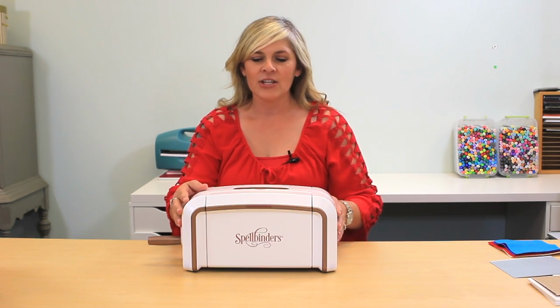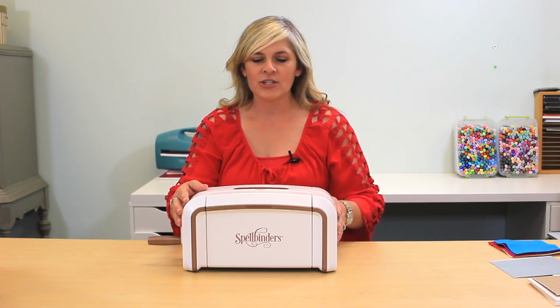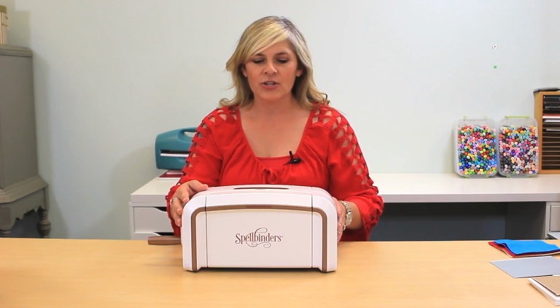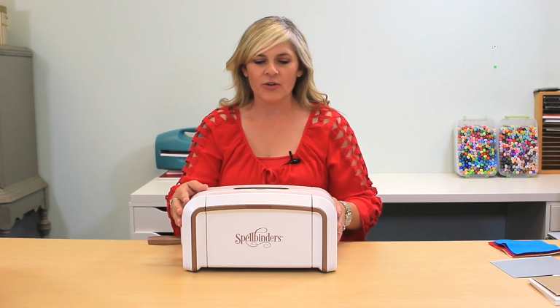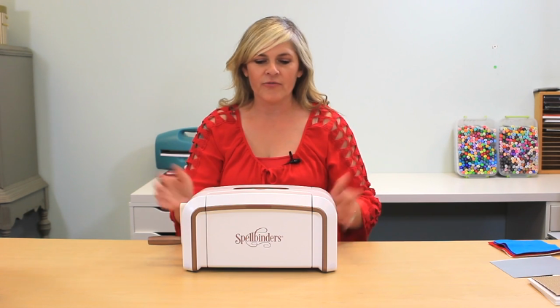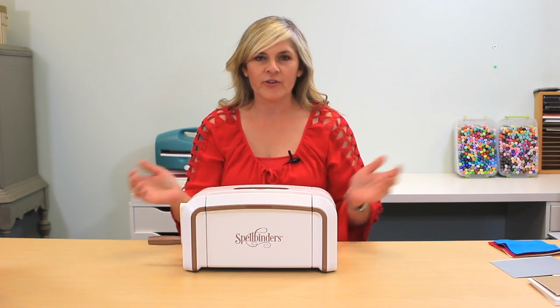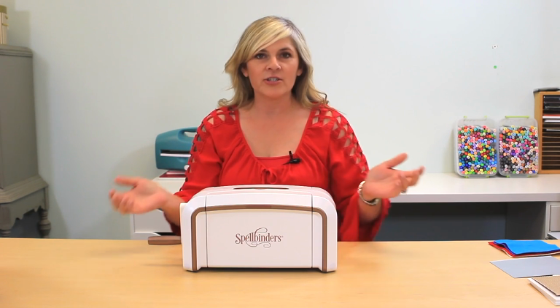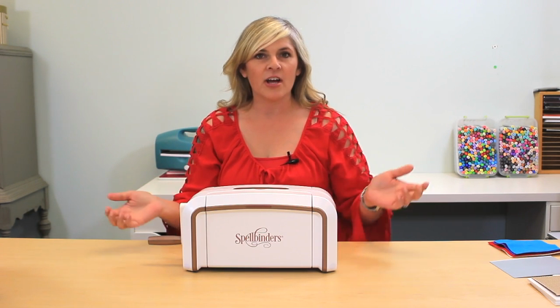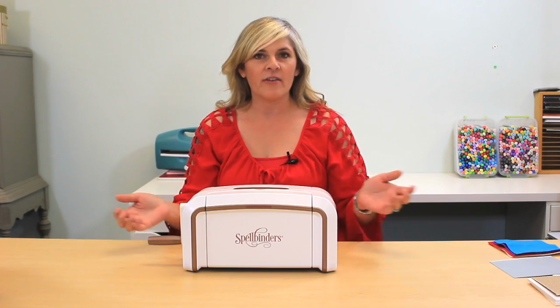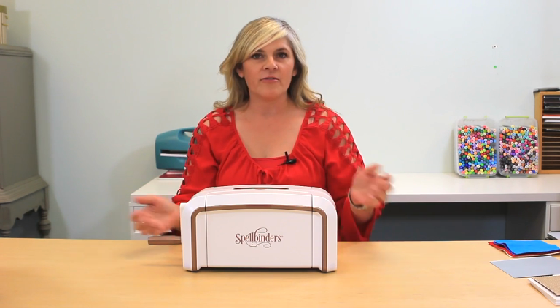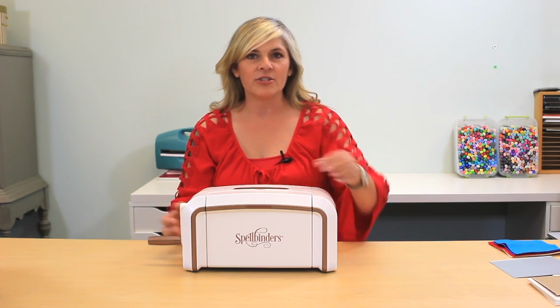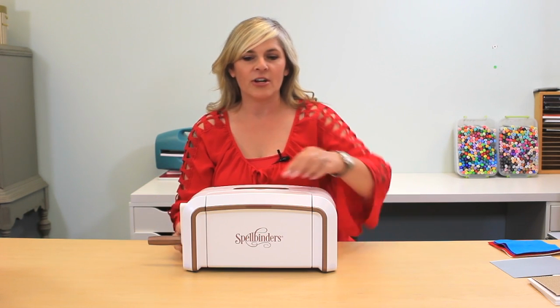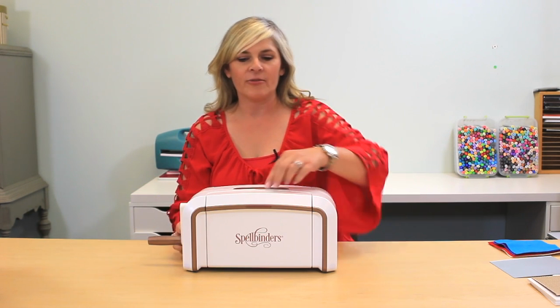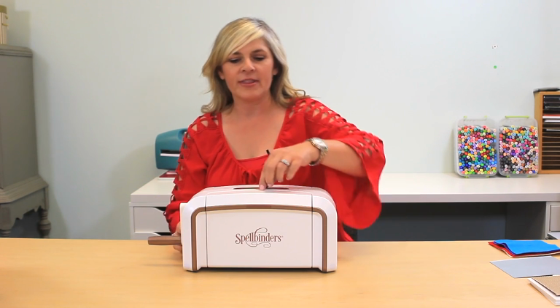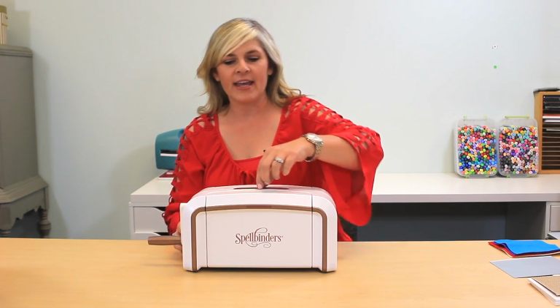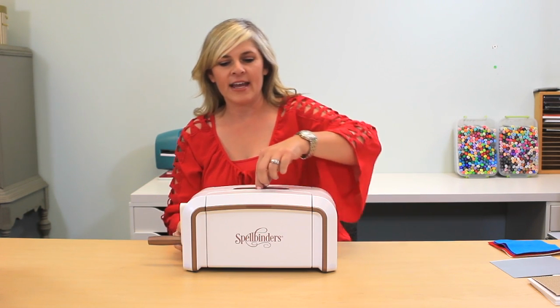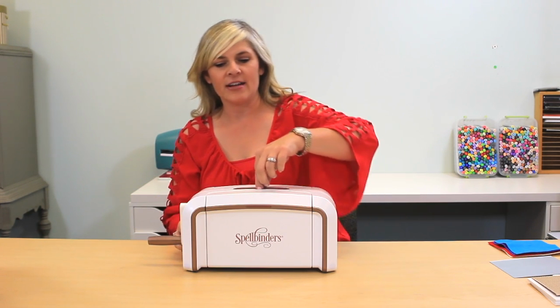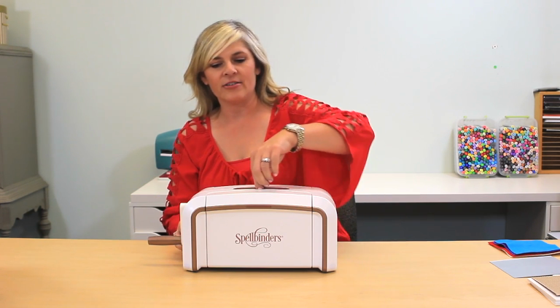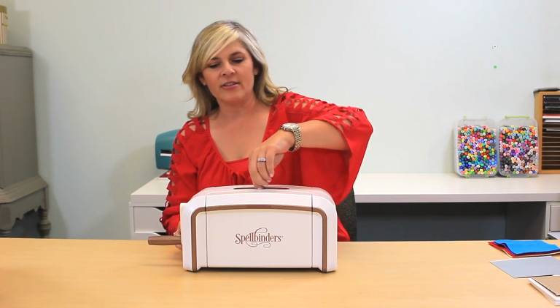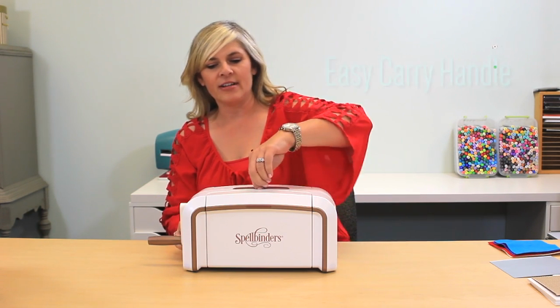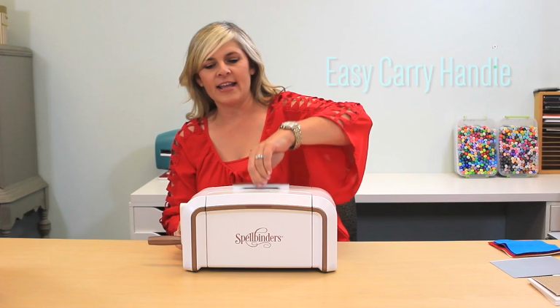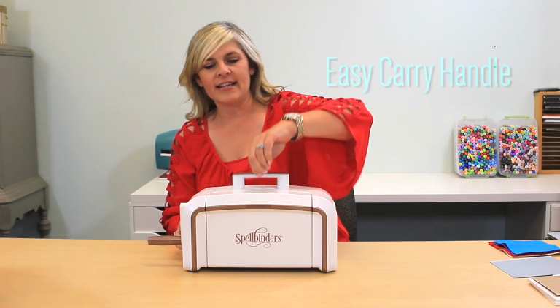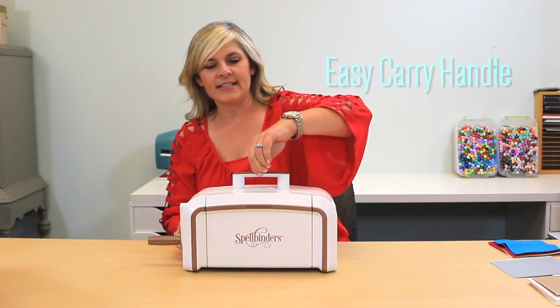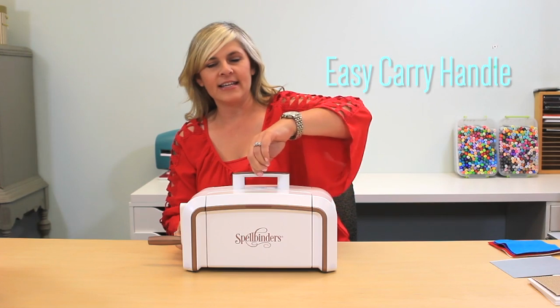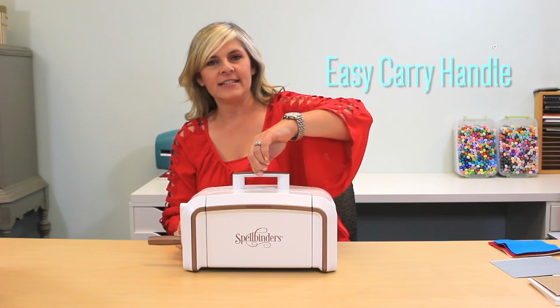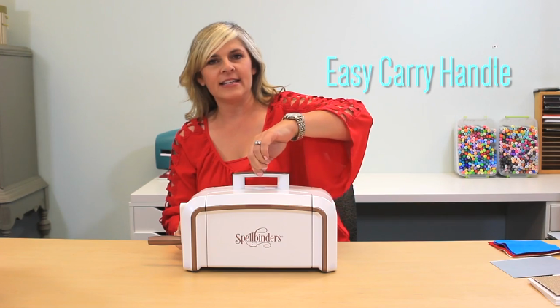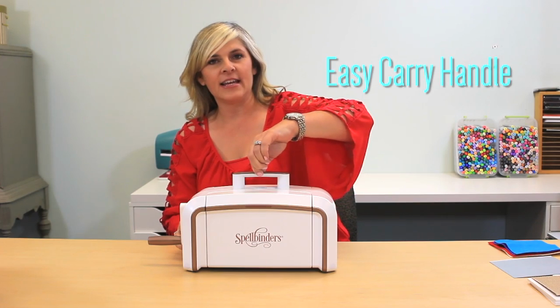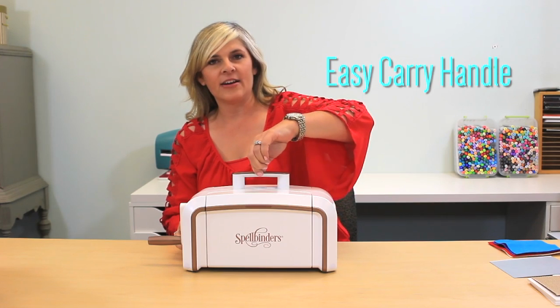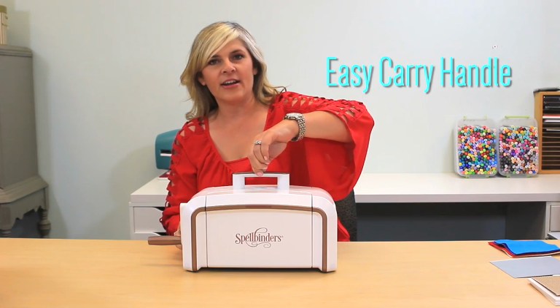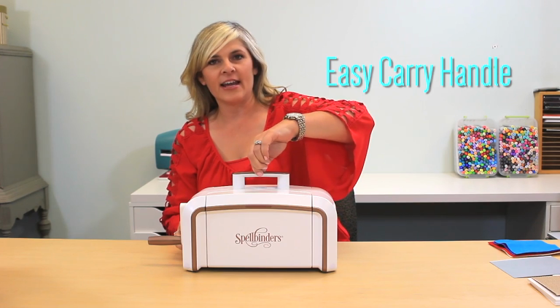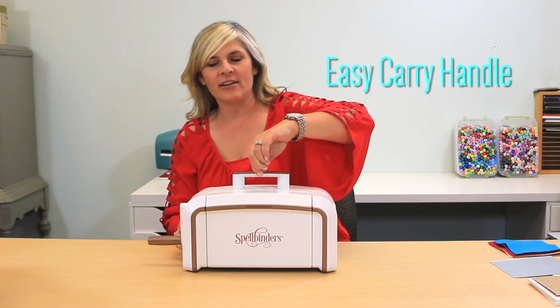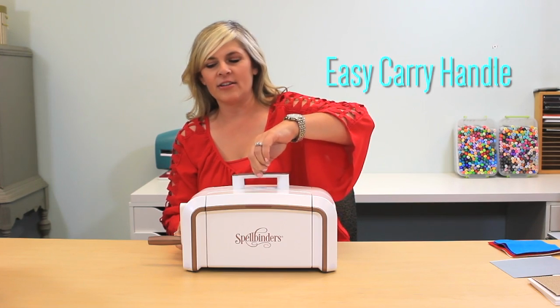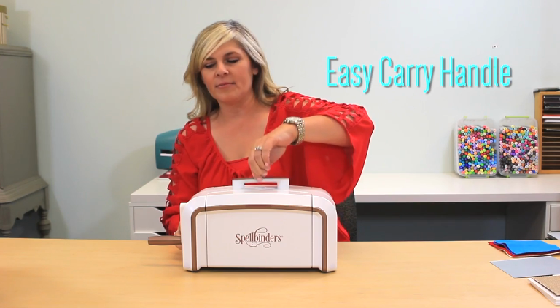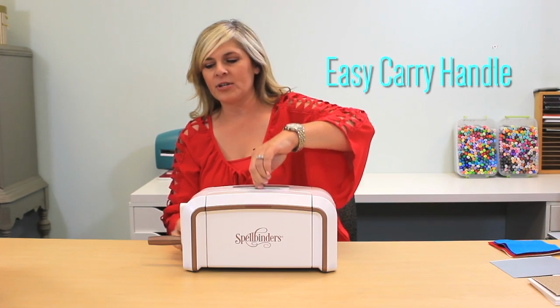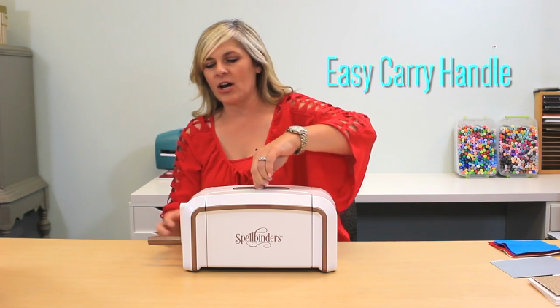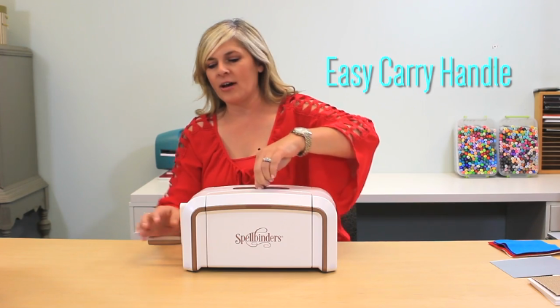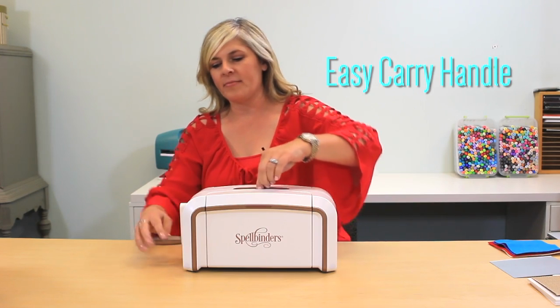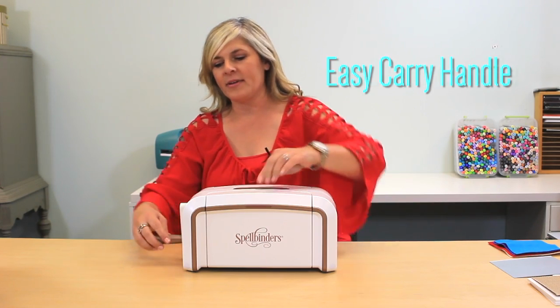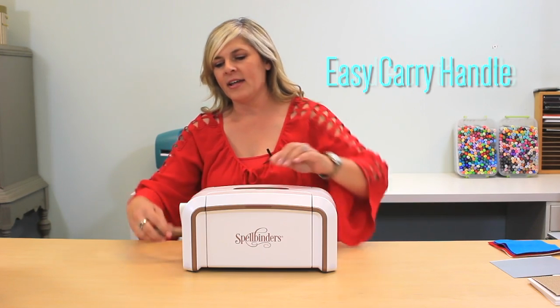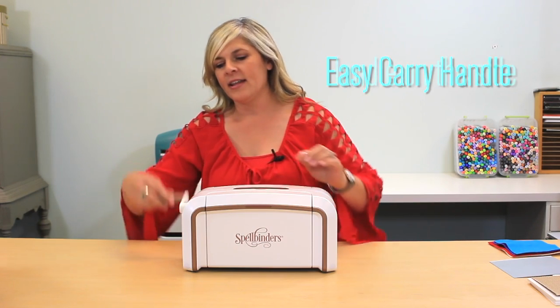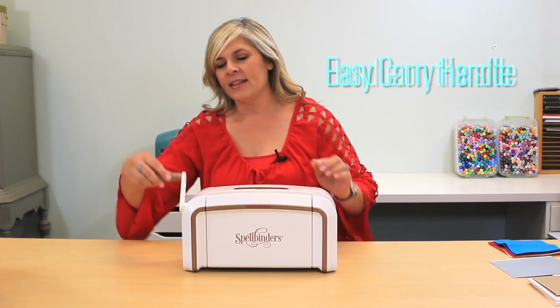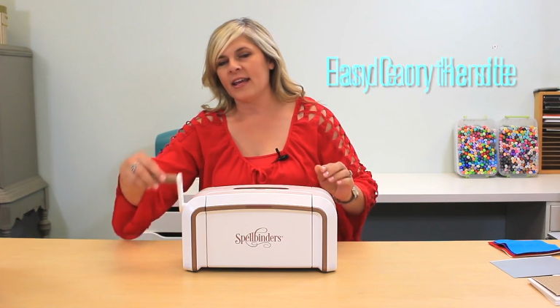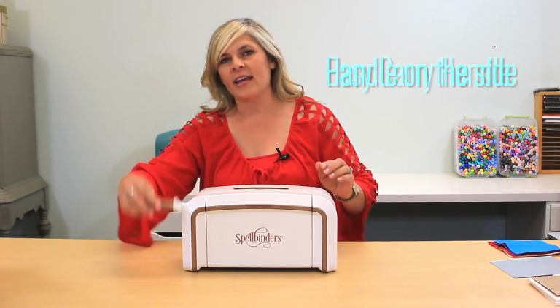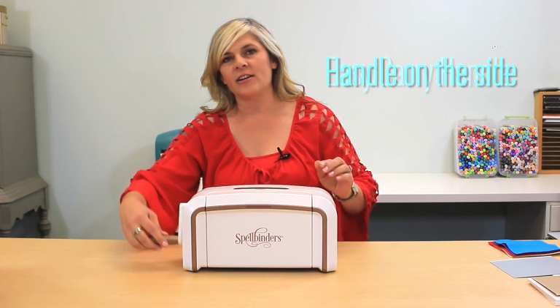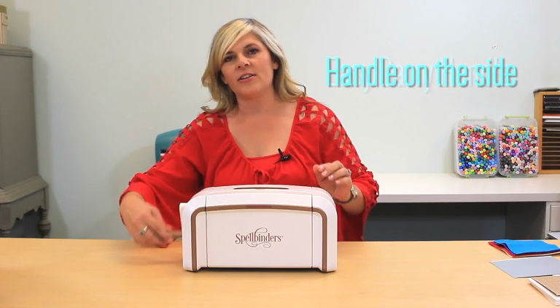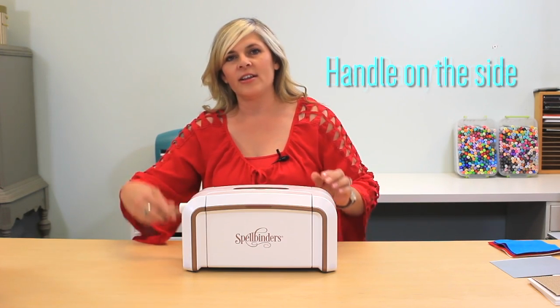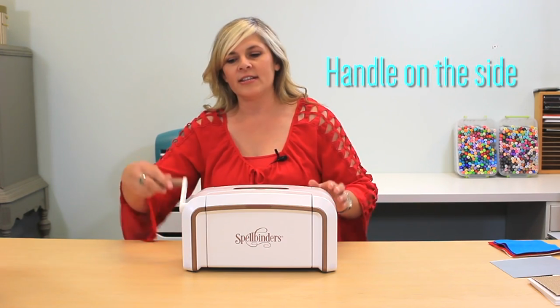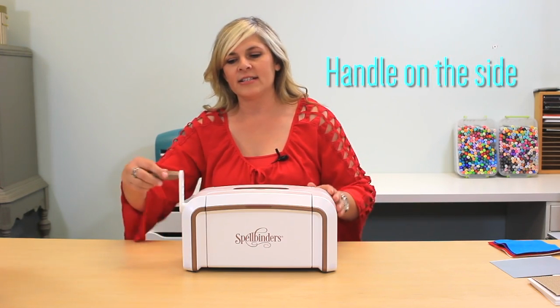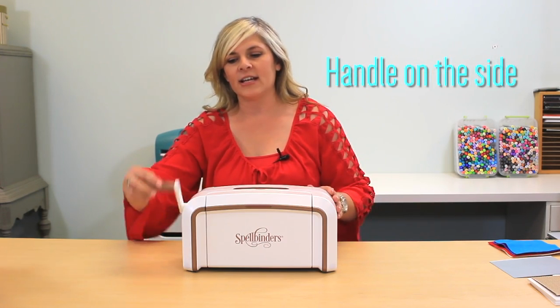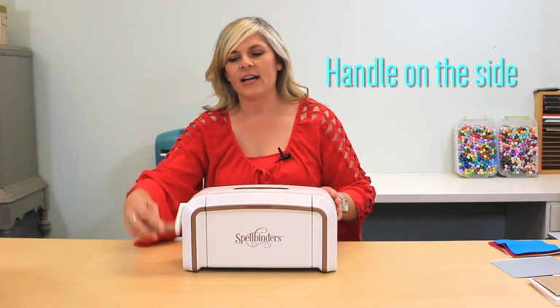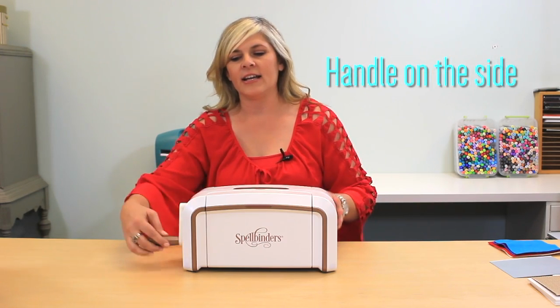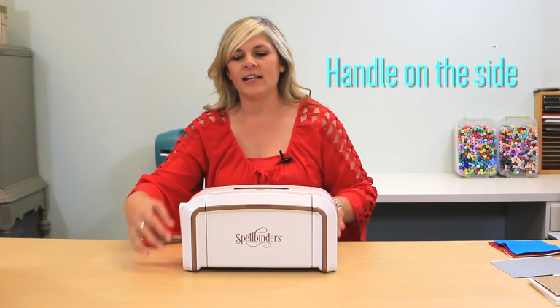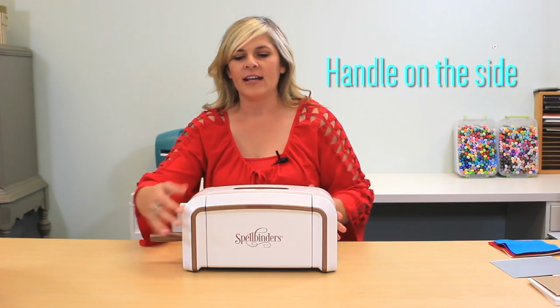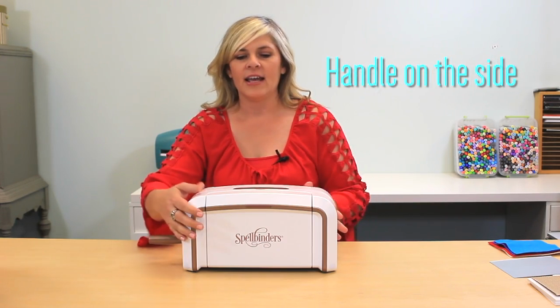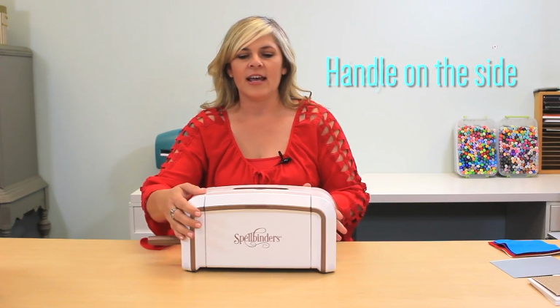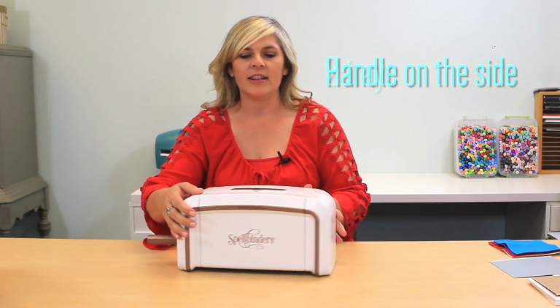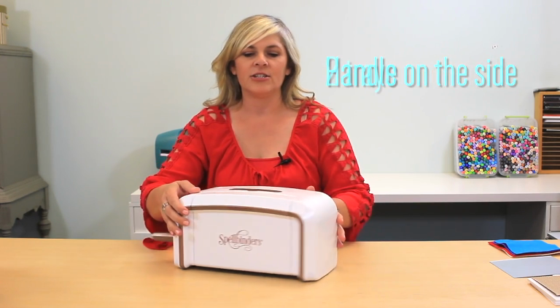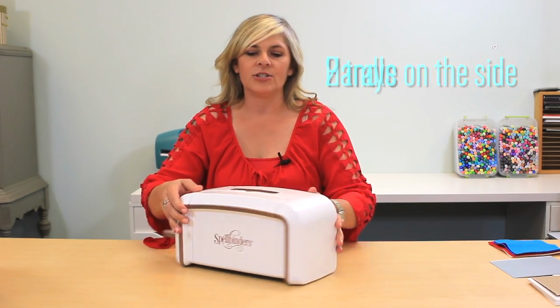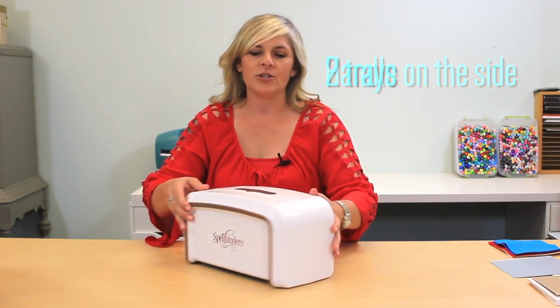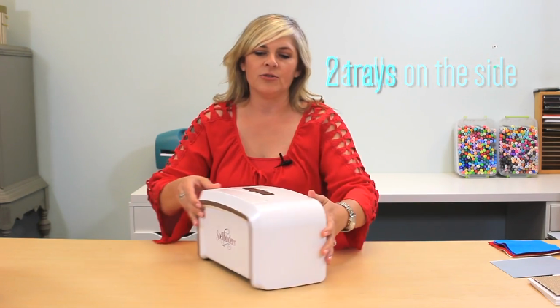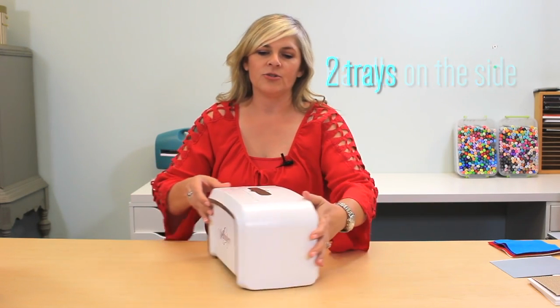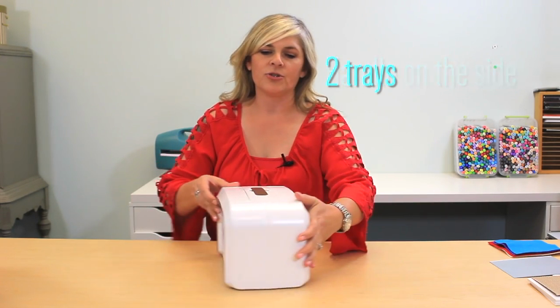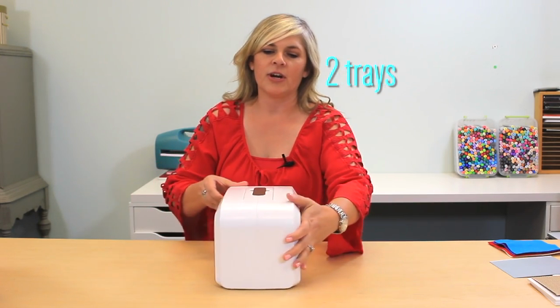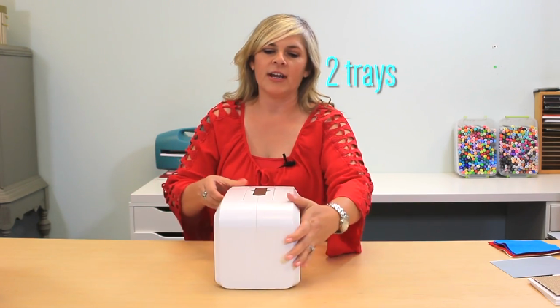So first off, we'll start with the handle. It has the easy carry handle up top, the handle on the side, and the two trays.